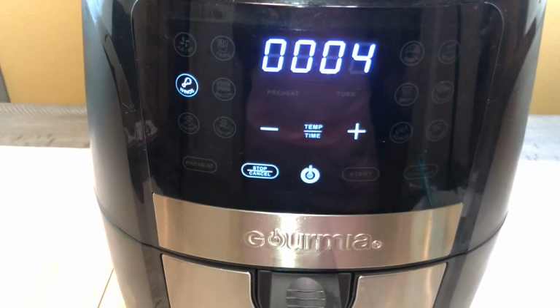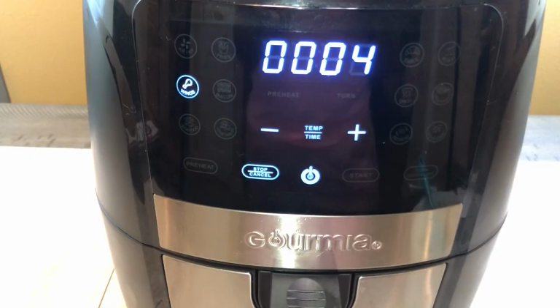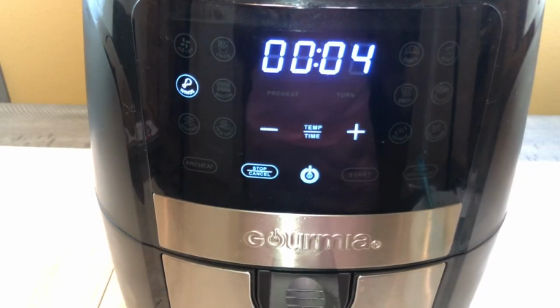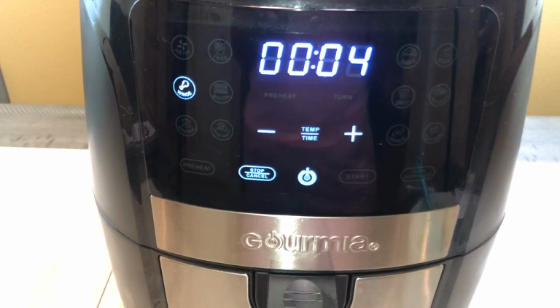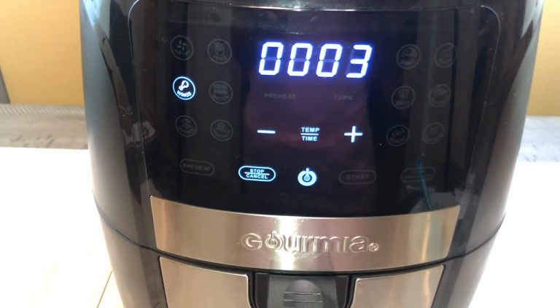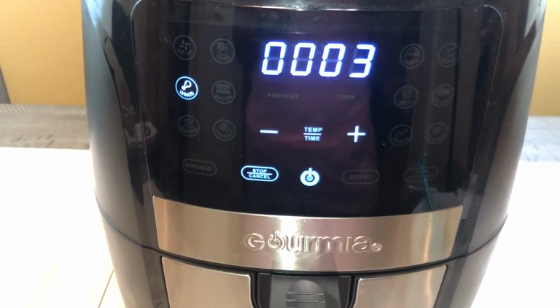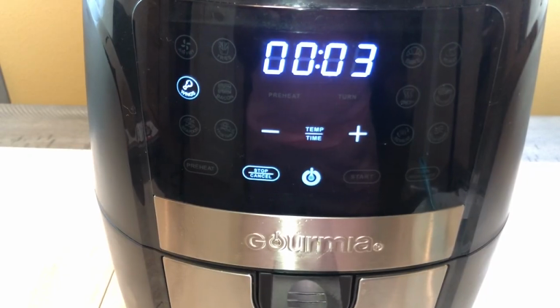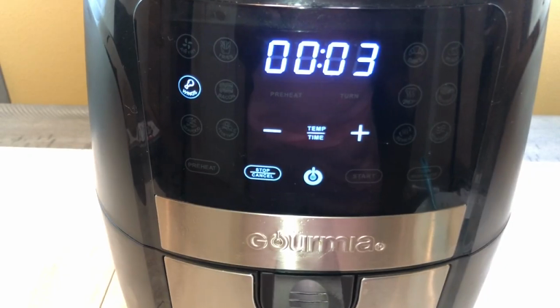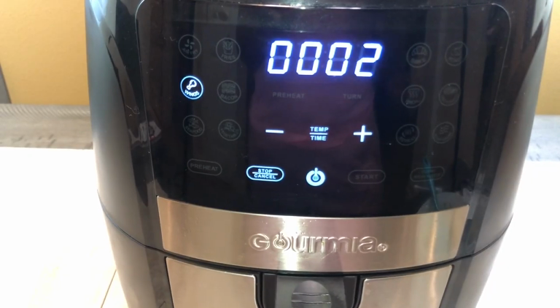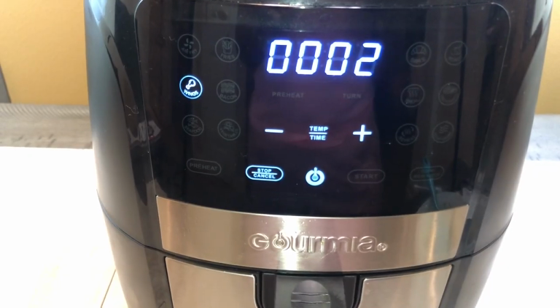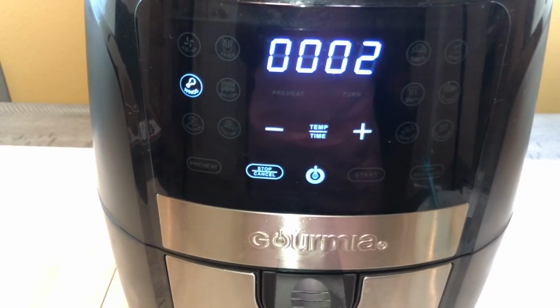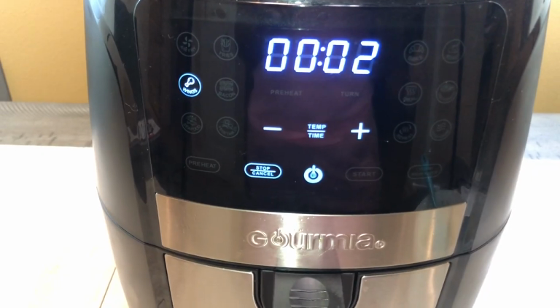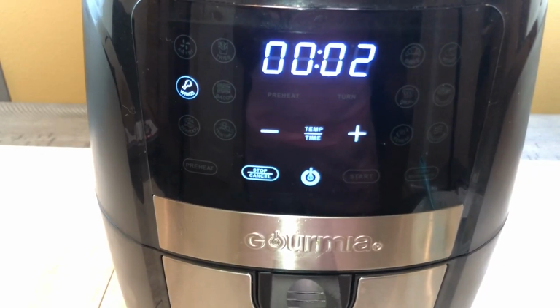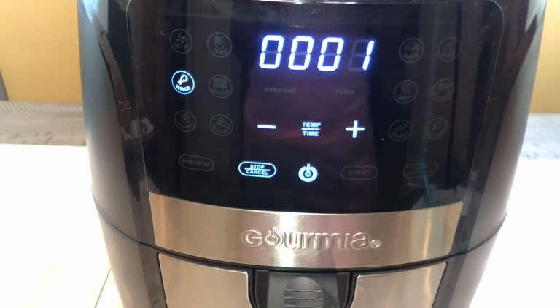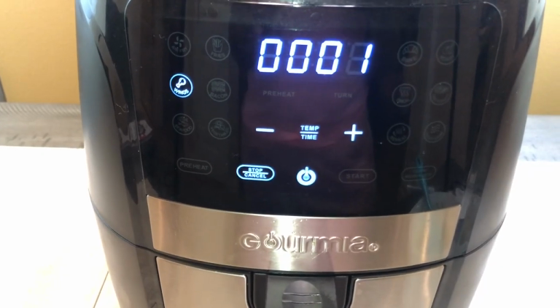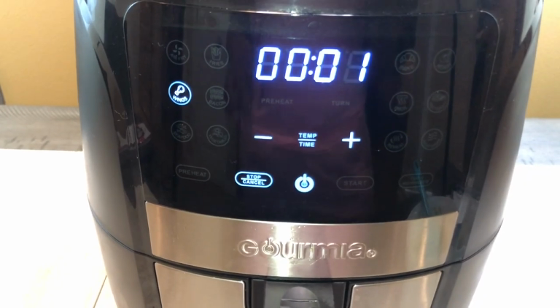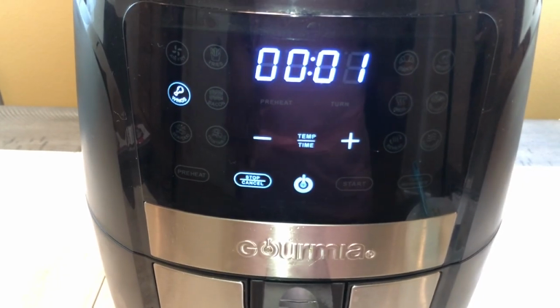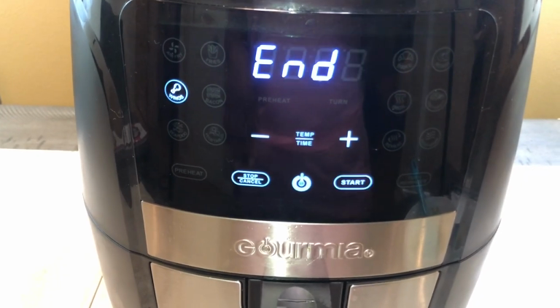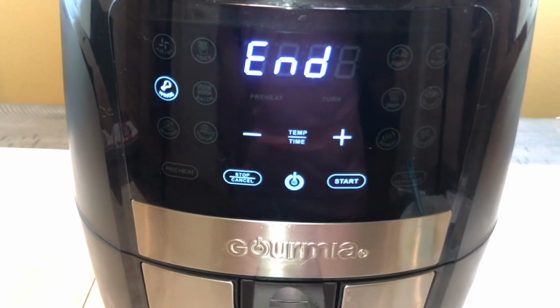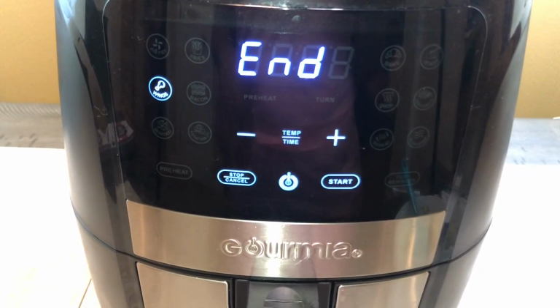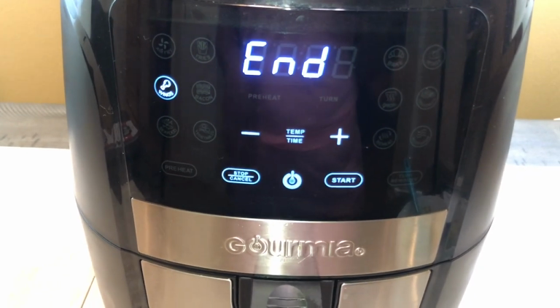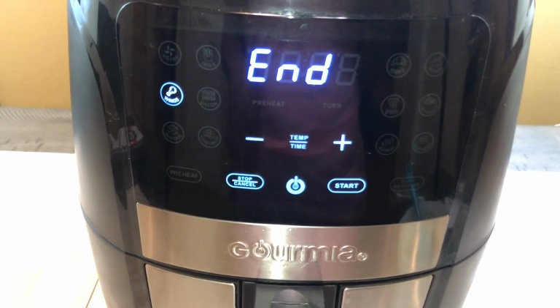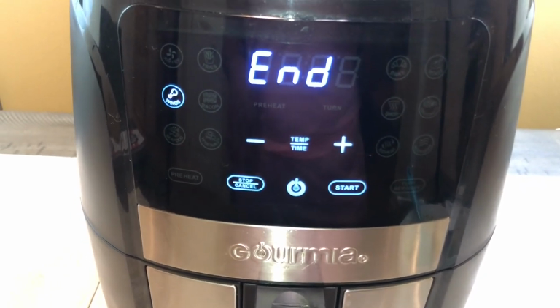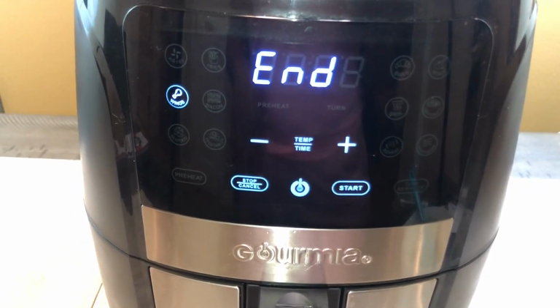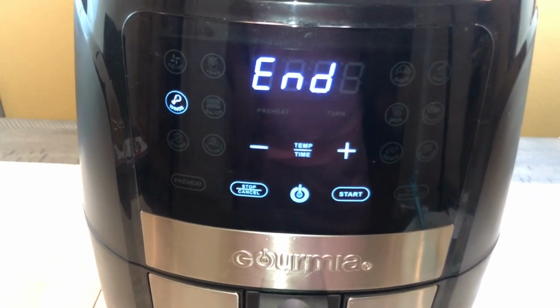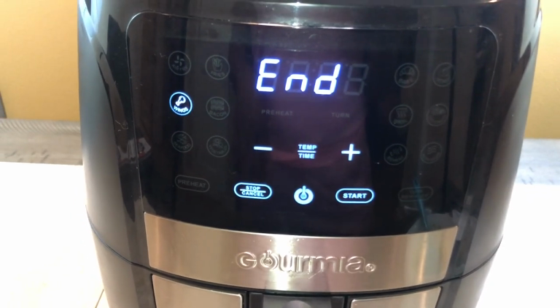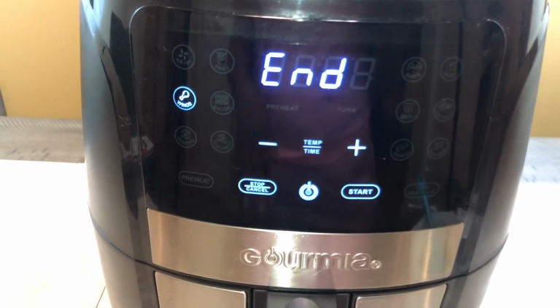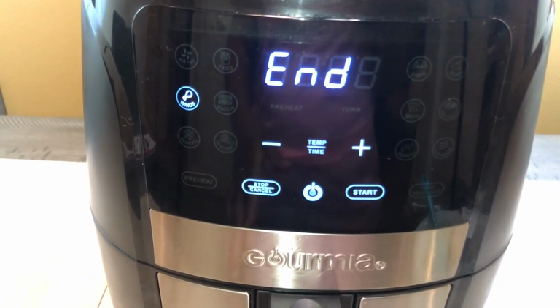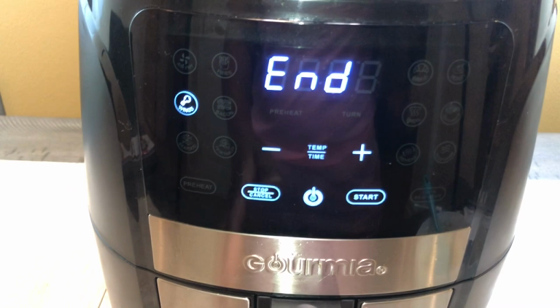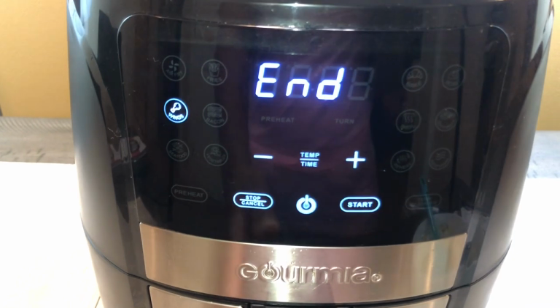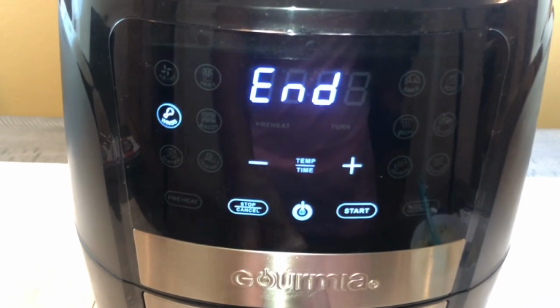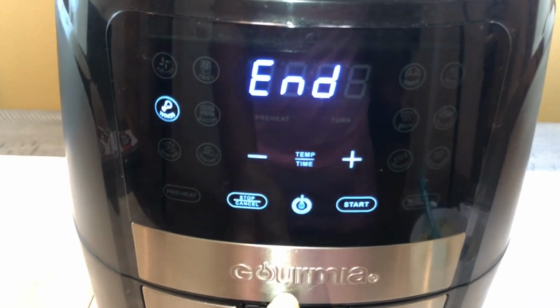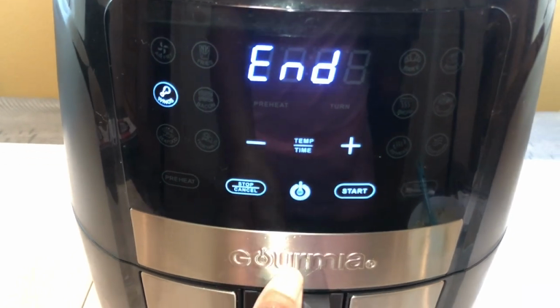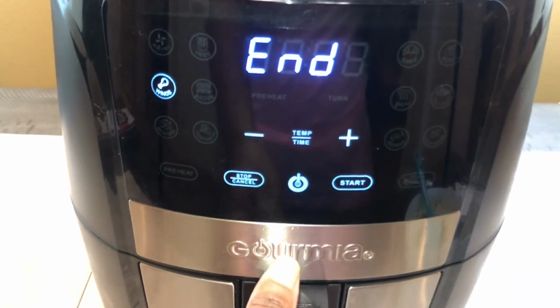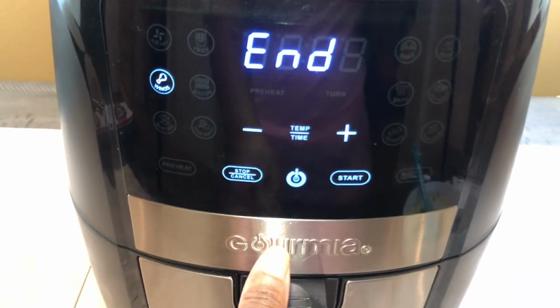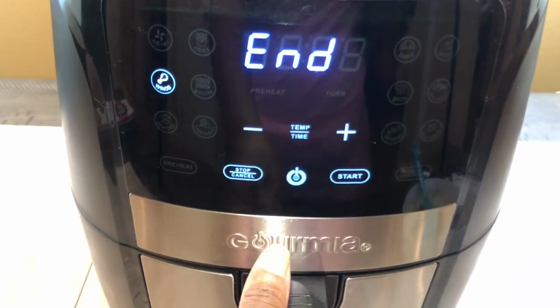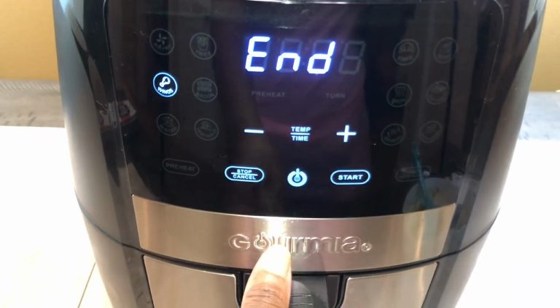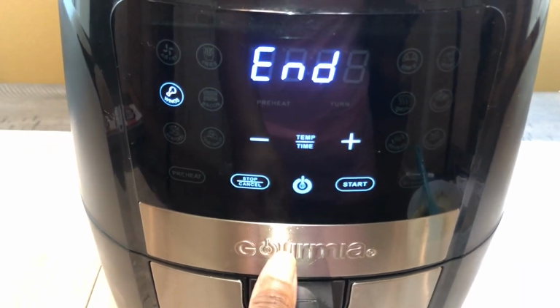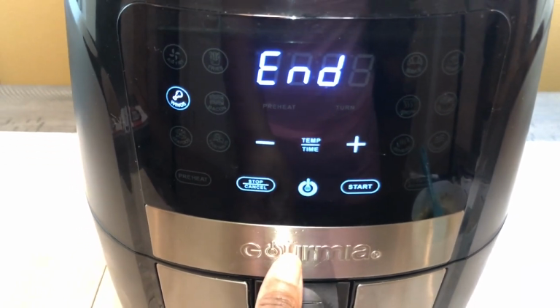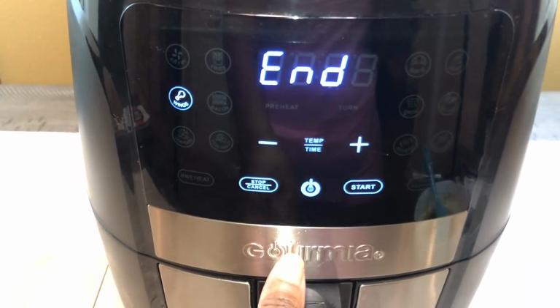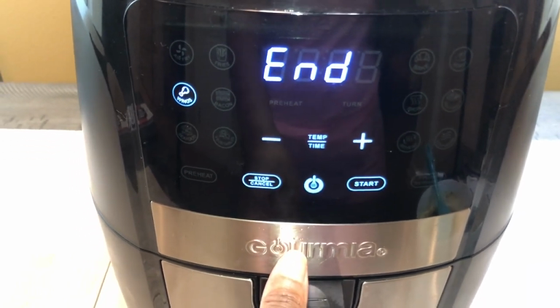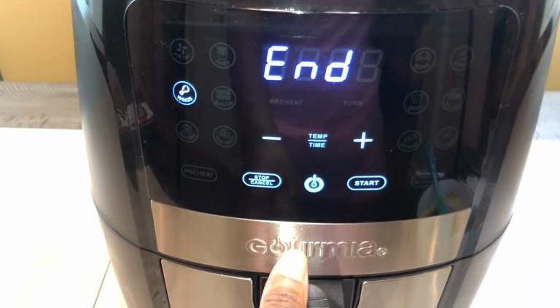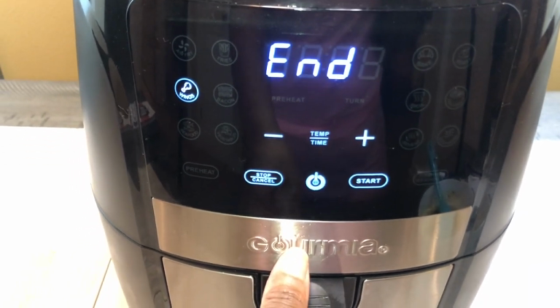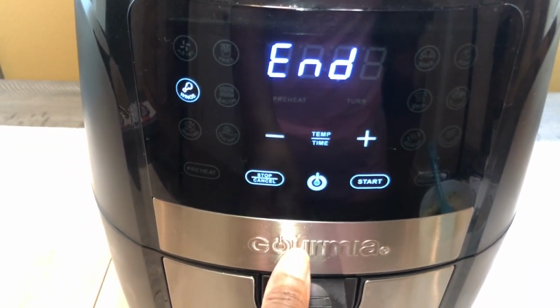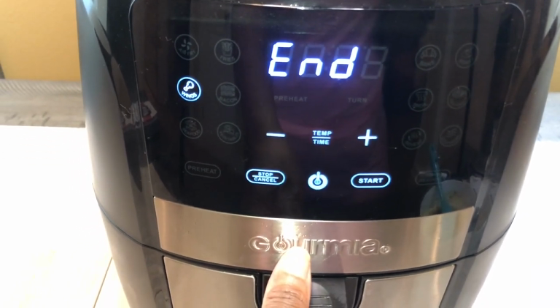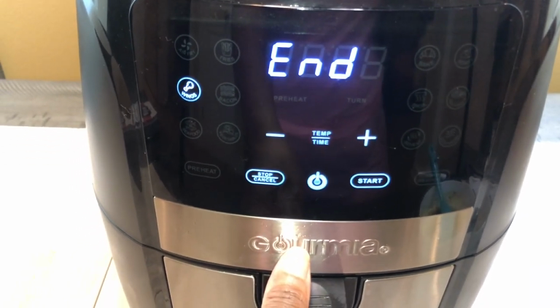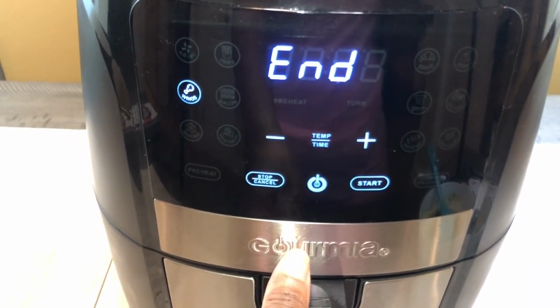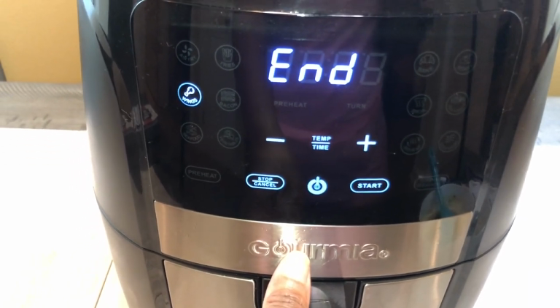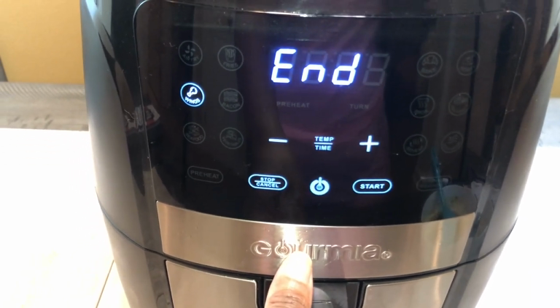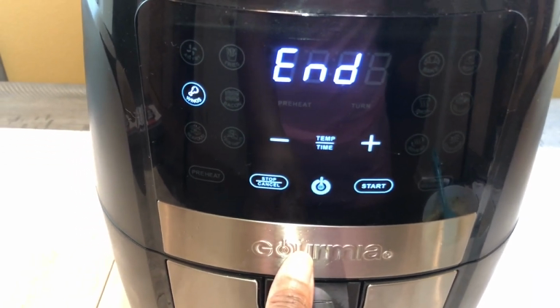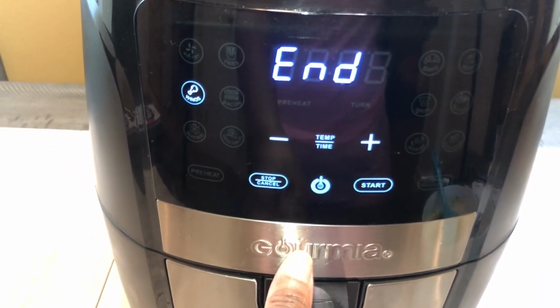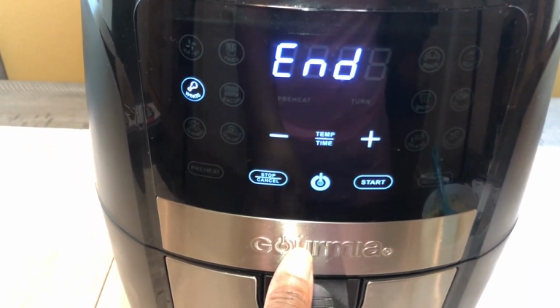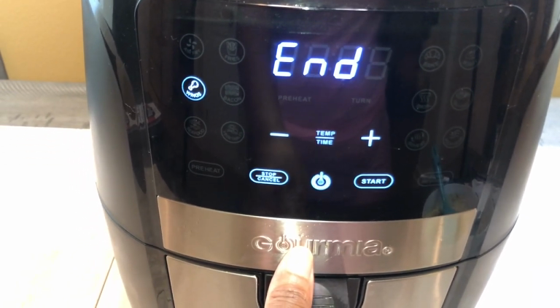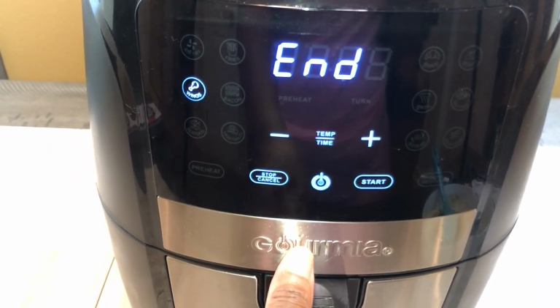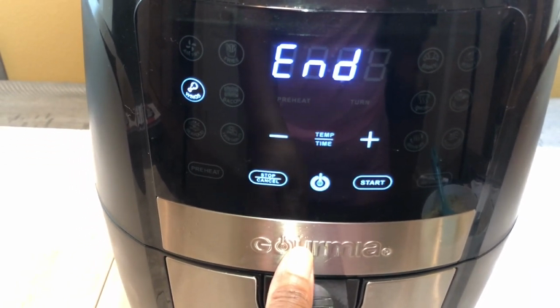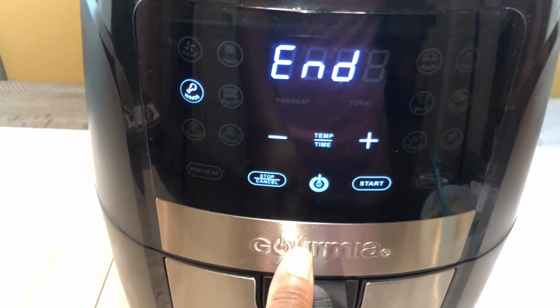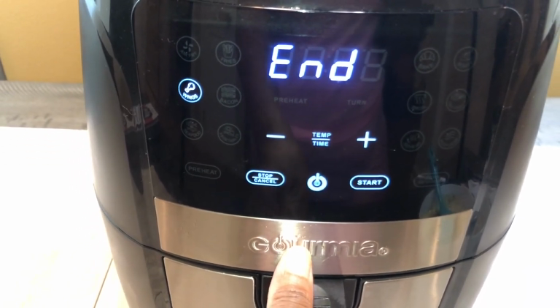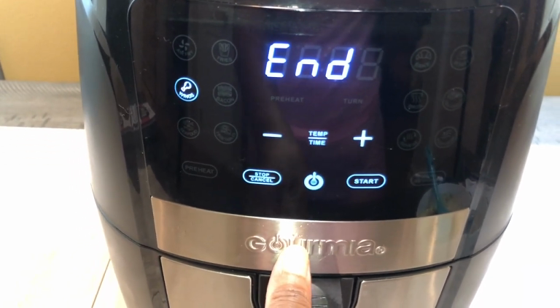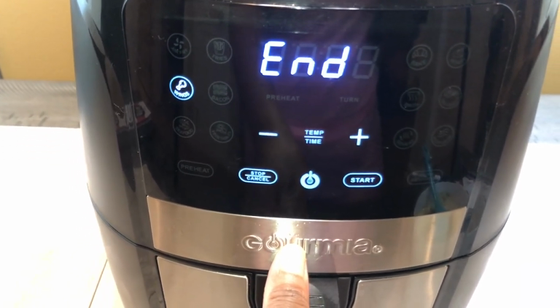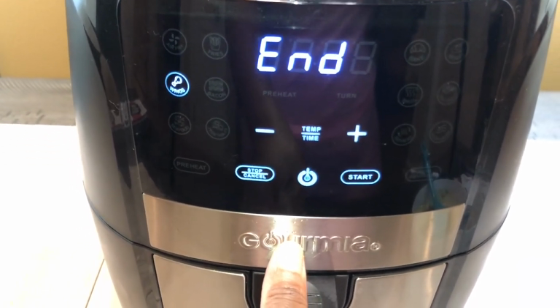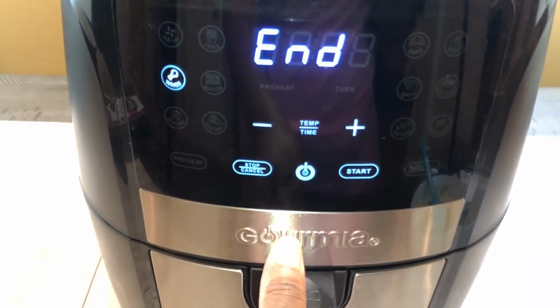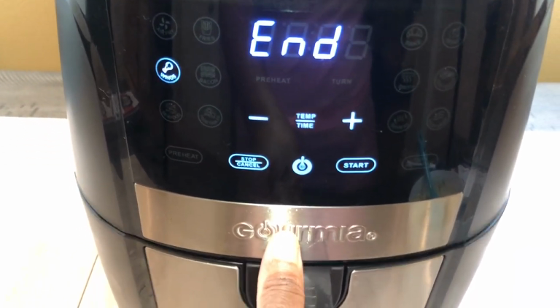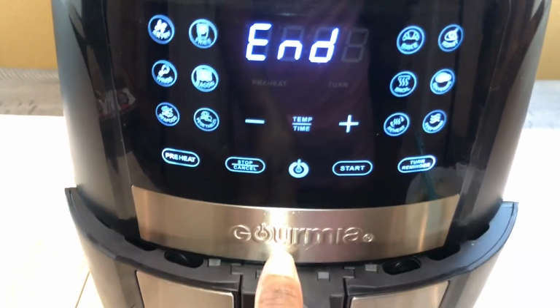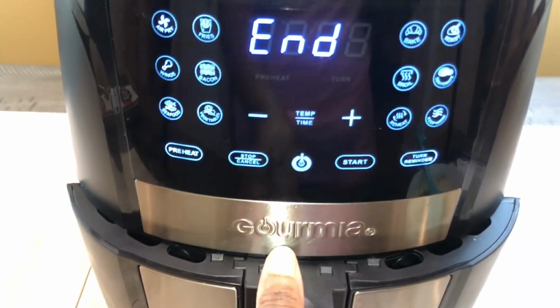How many of you guys have an air fryer? How many of you love your air fryer? Comment below and let me know!